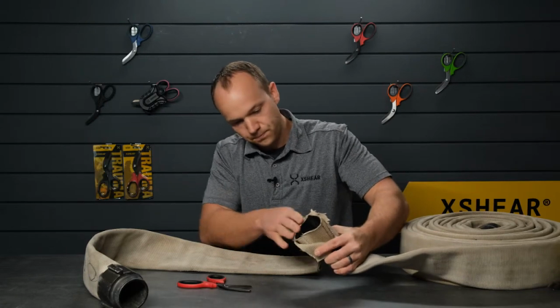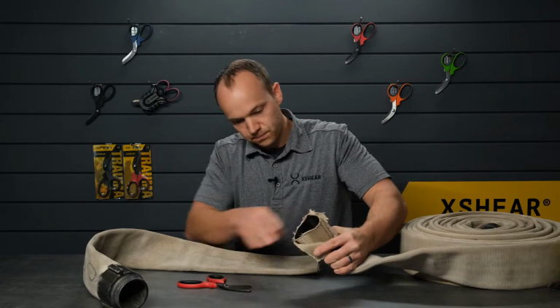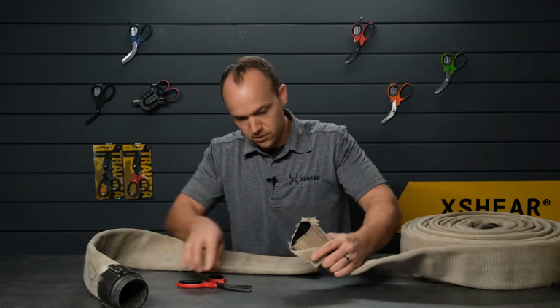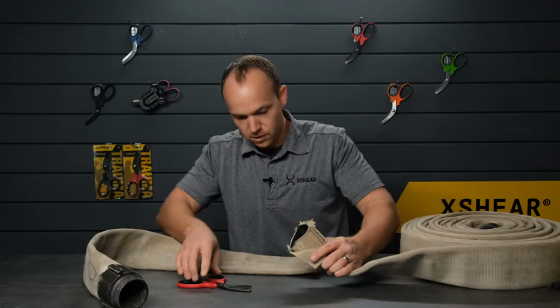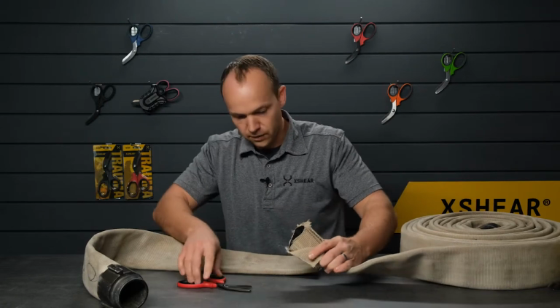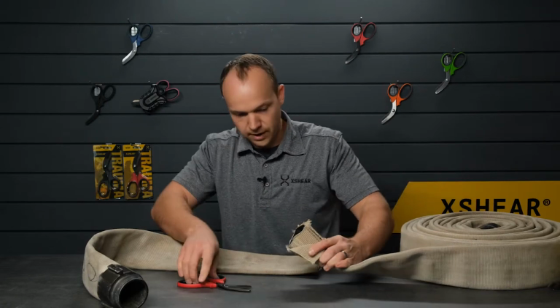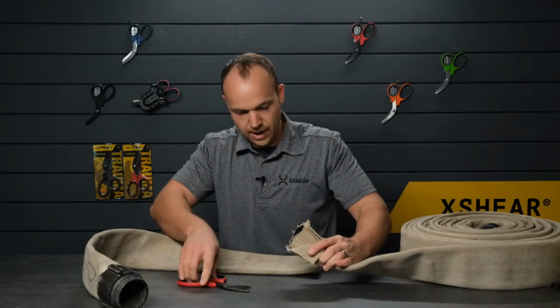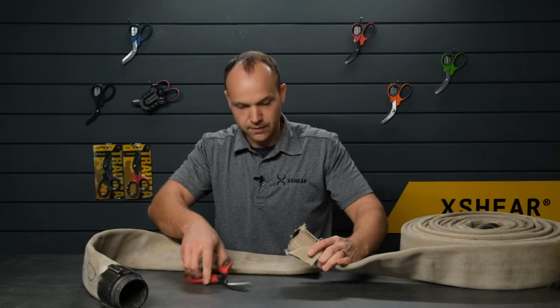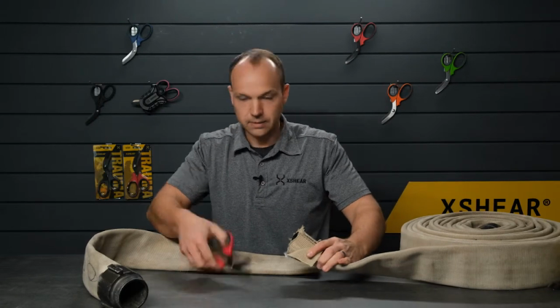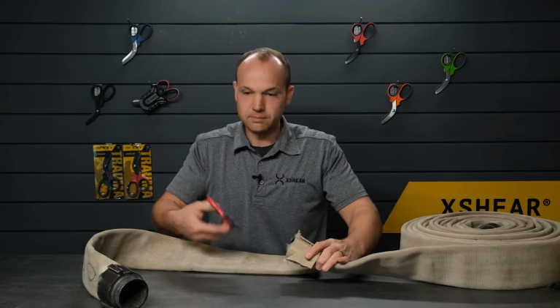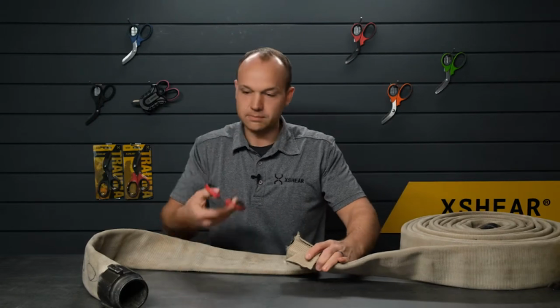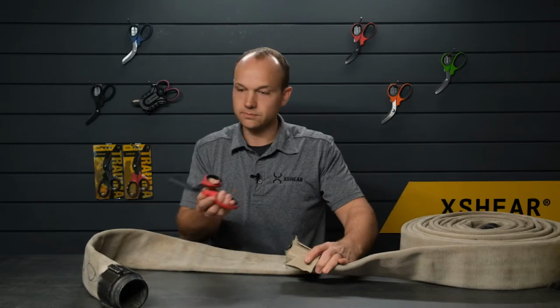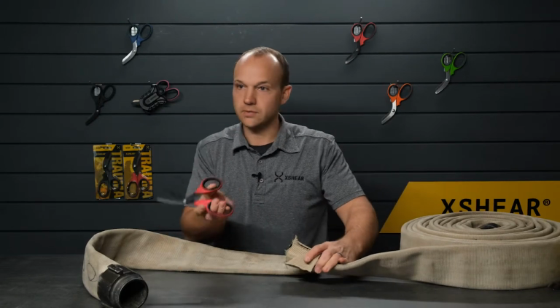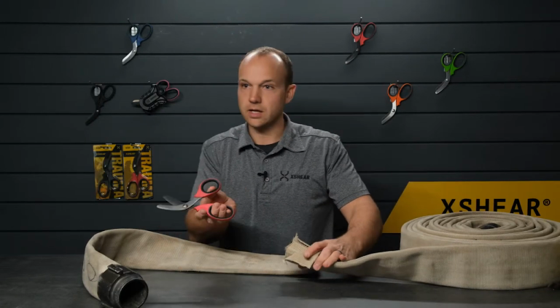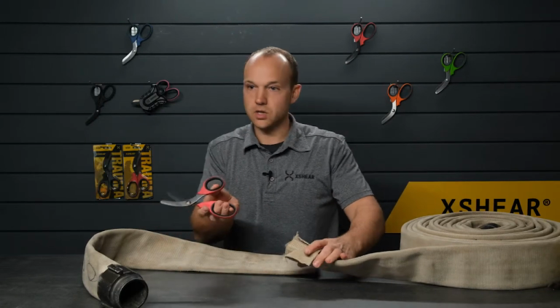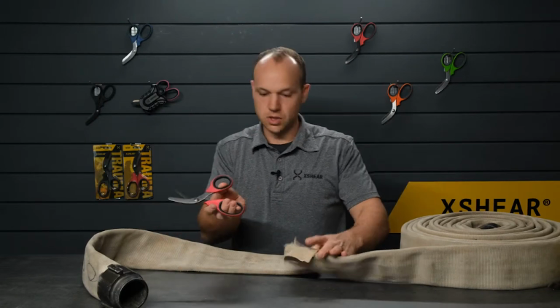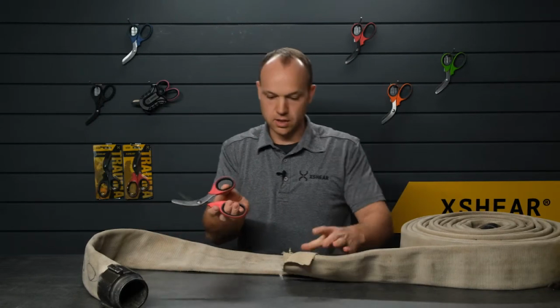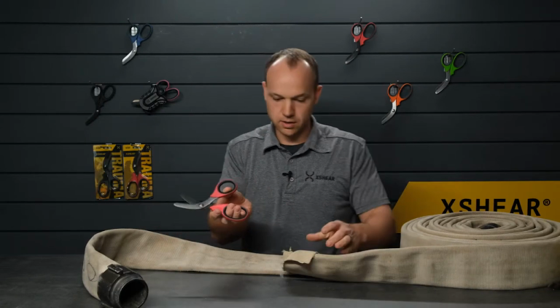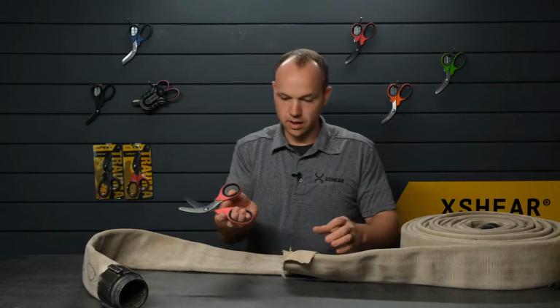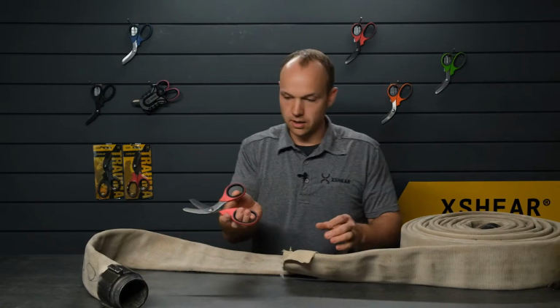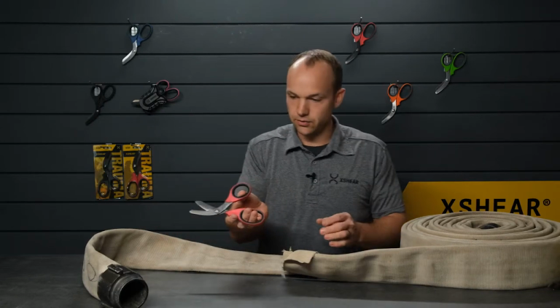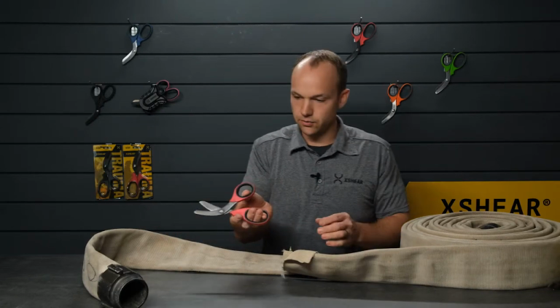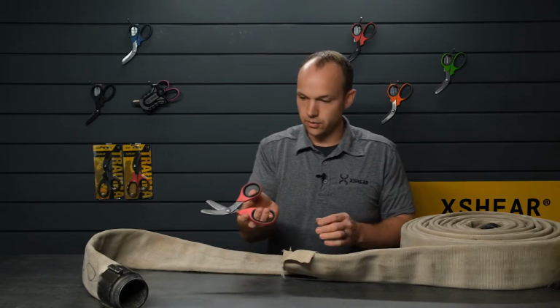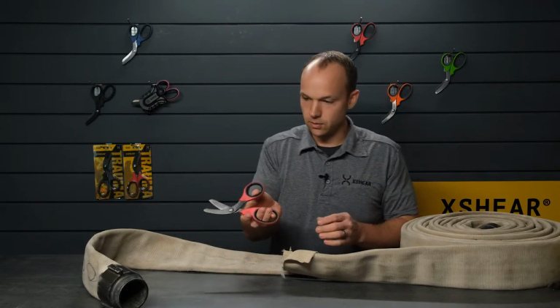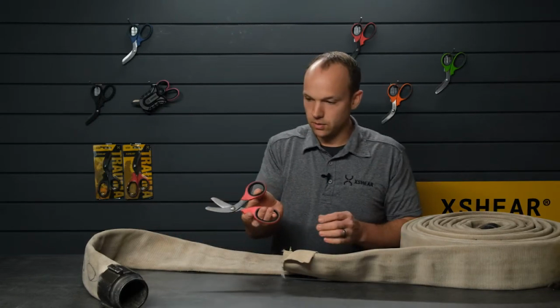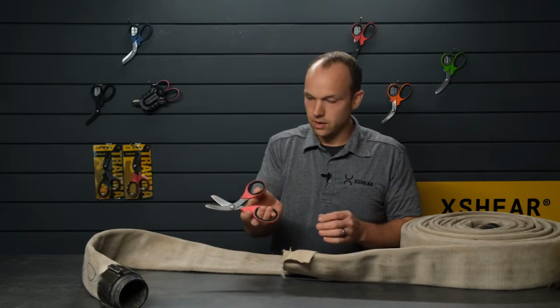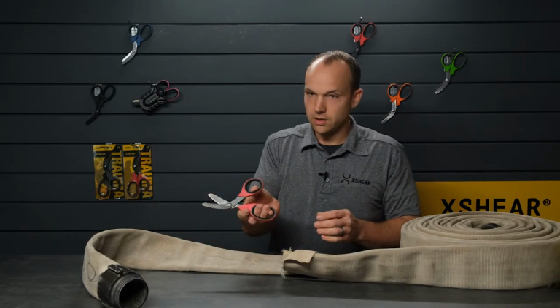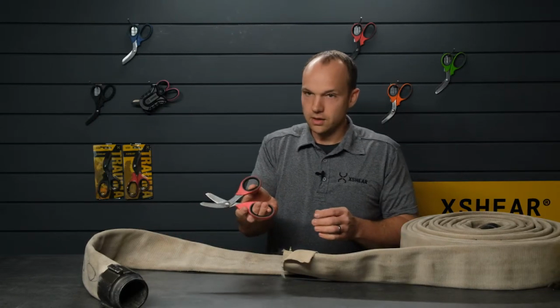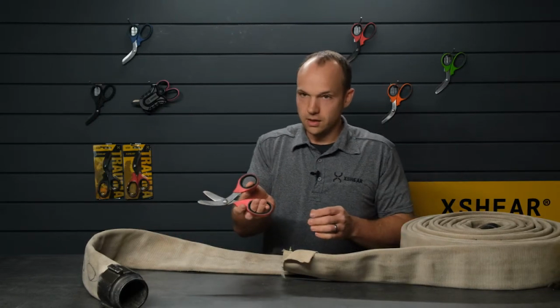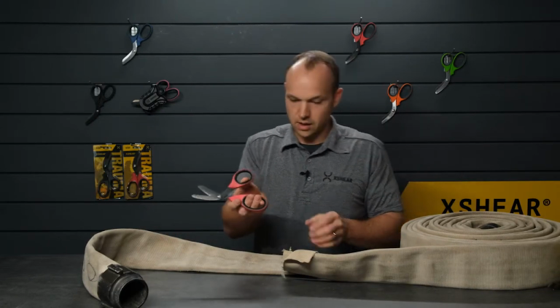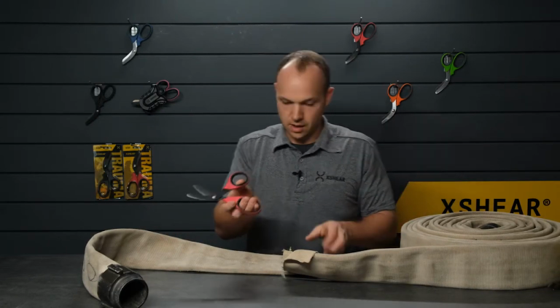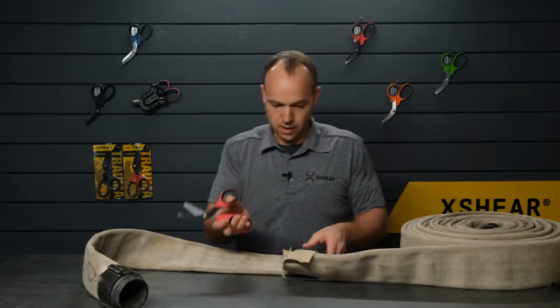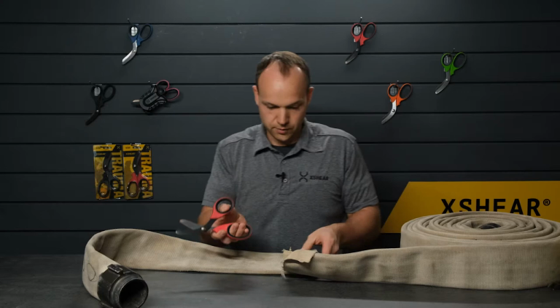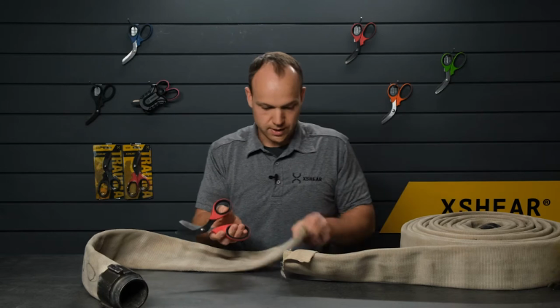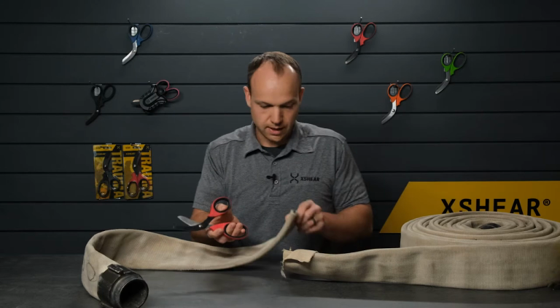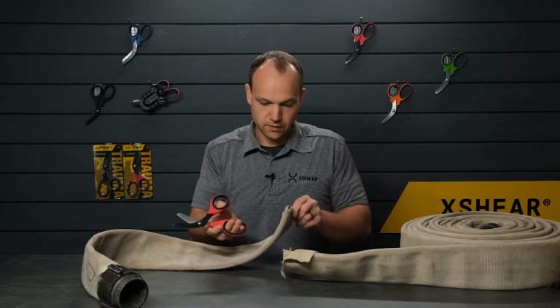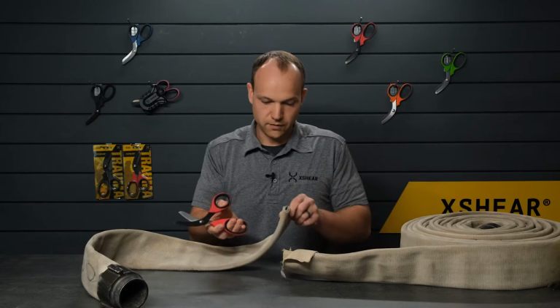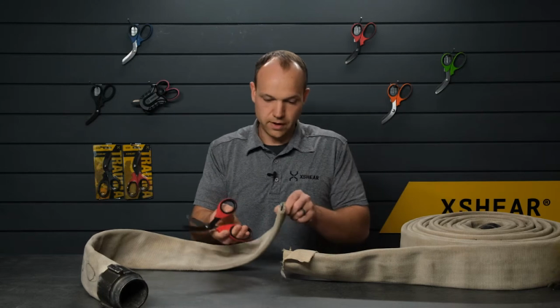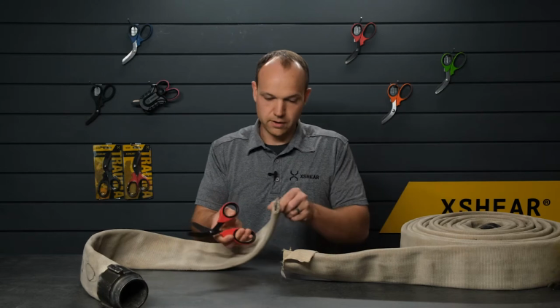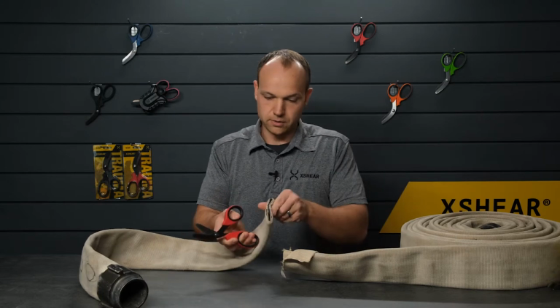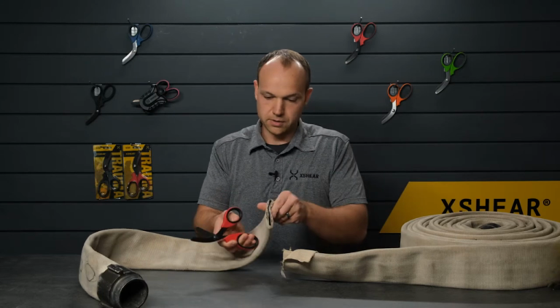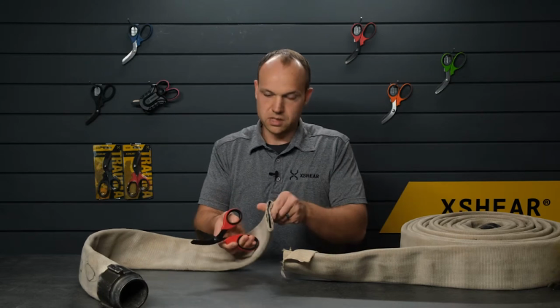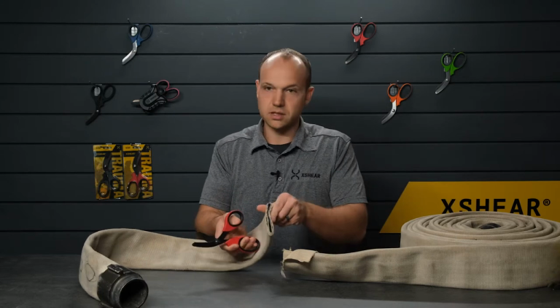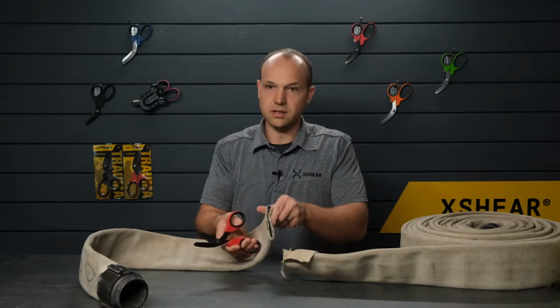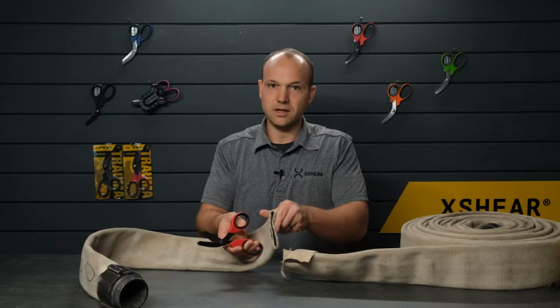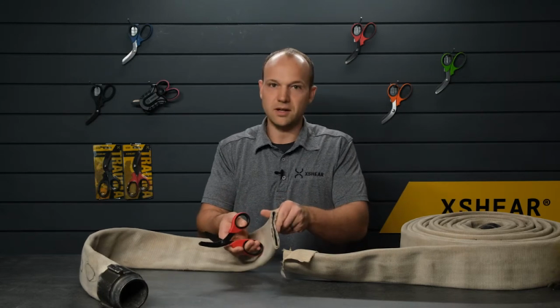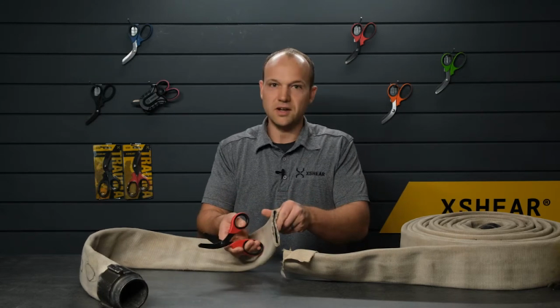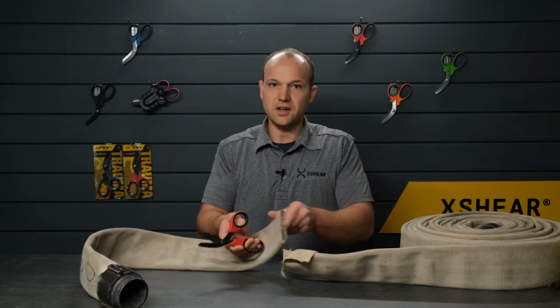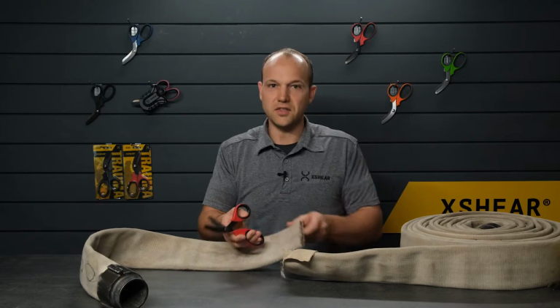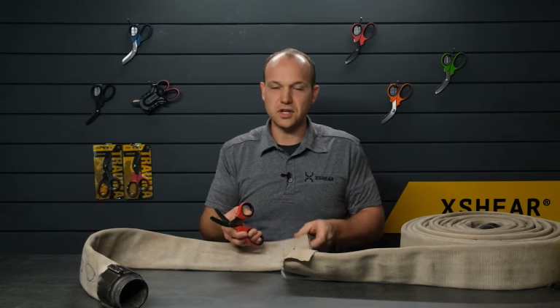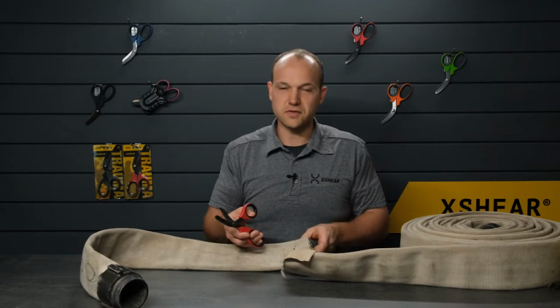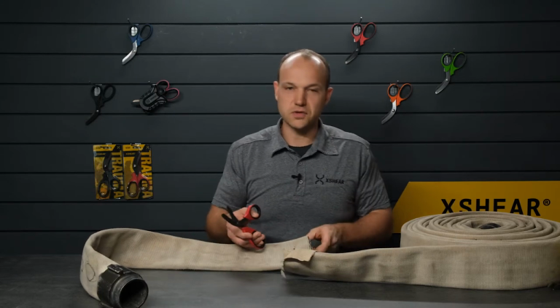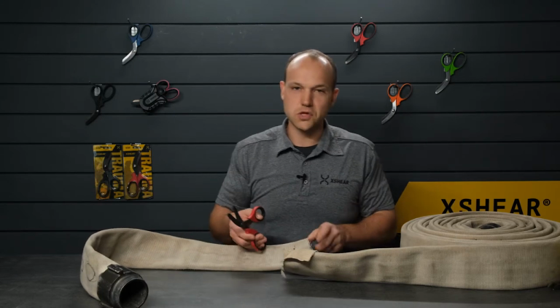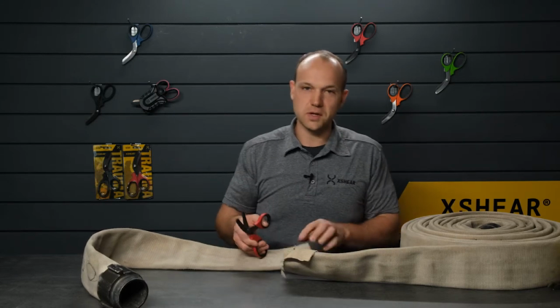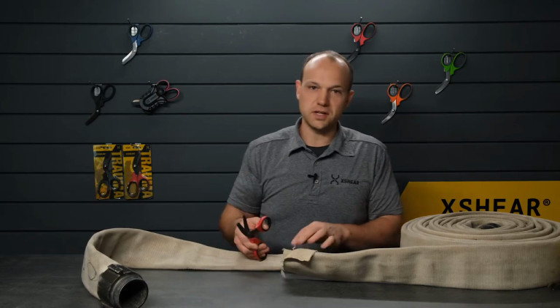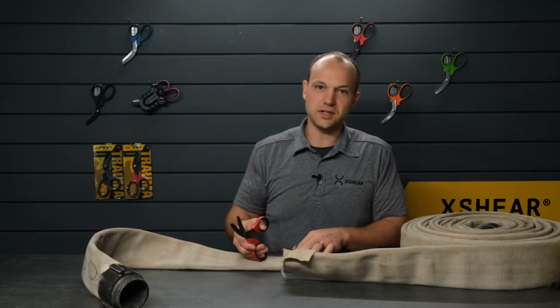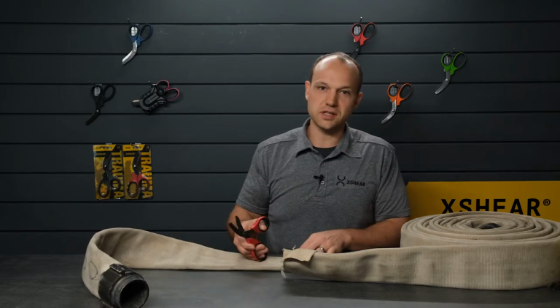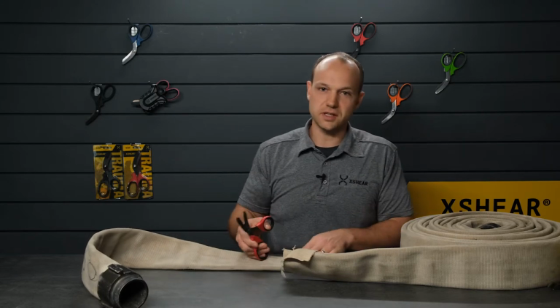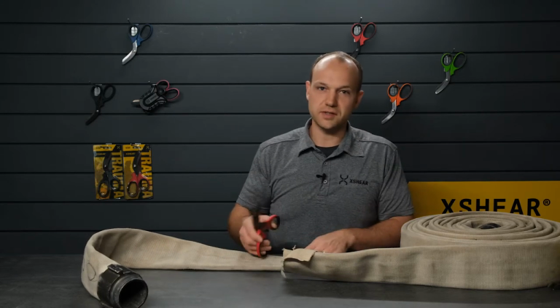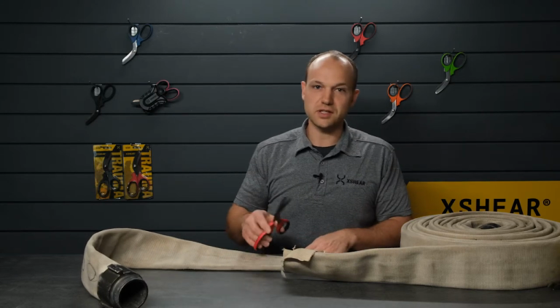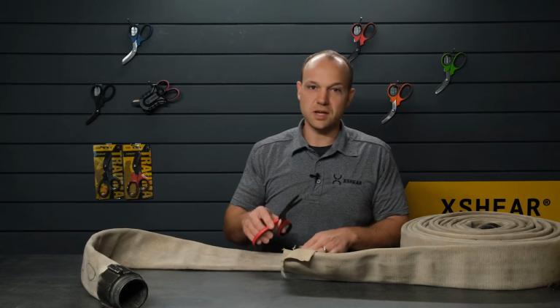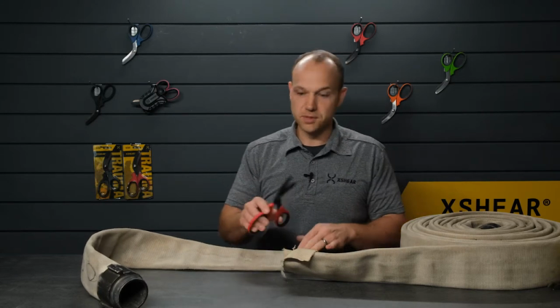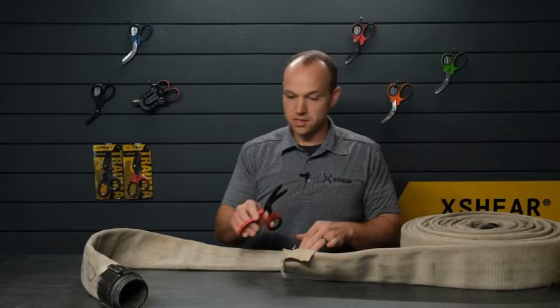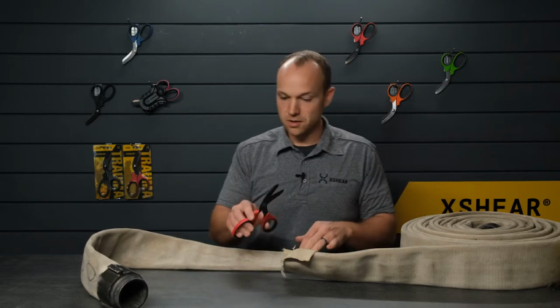So there you have it — X-Shear cutting through a retired fire hose. Thanks for joining us on this episode. We'll see you again next time.